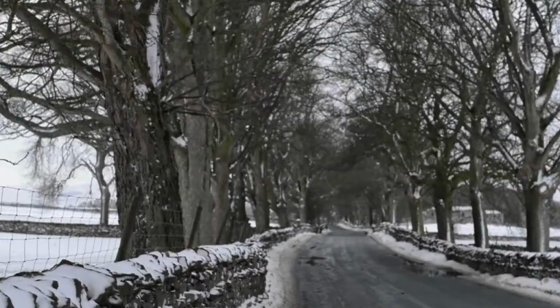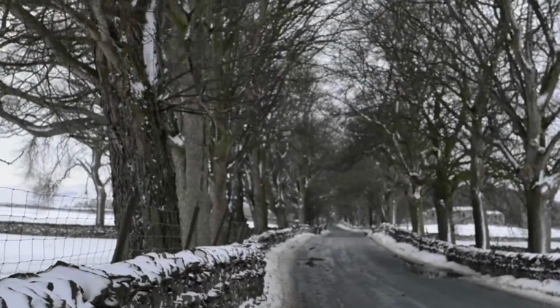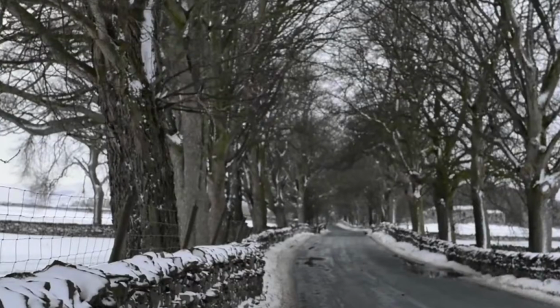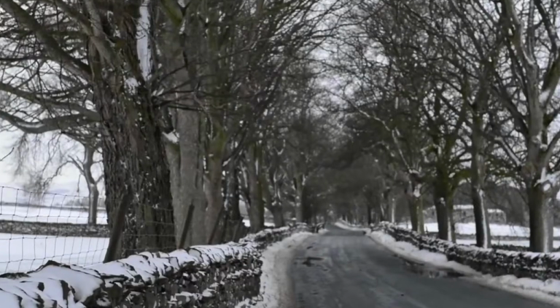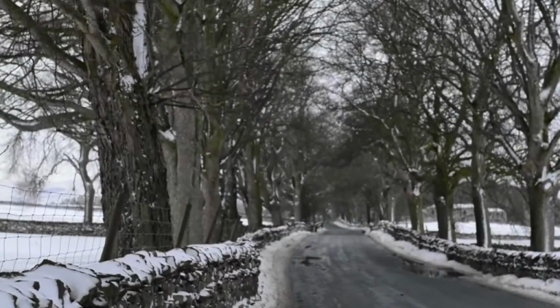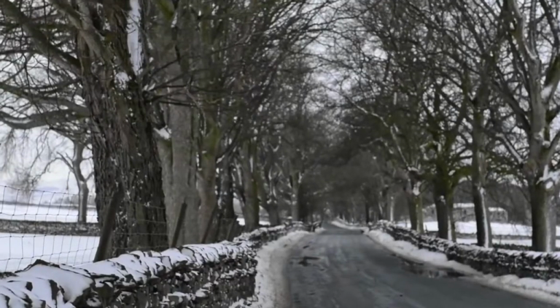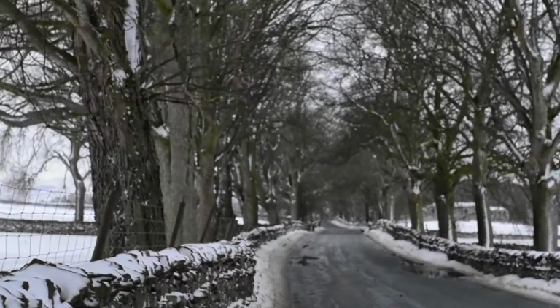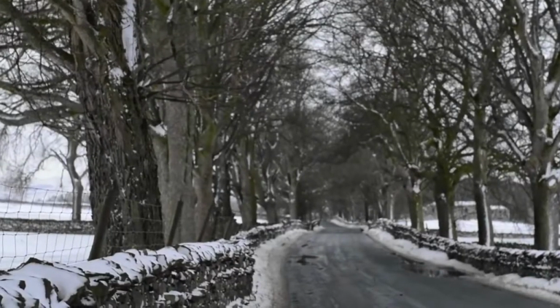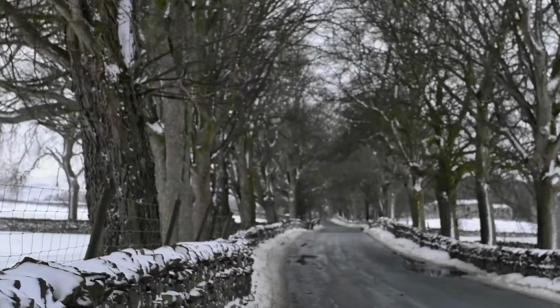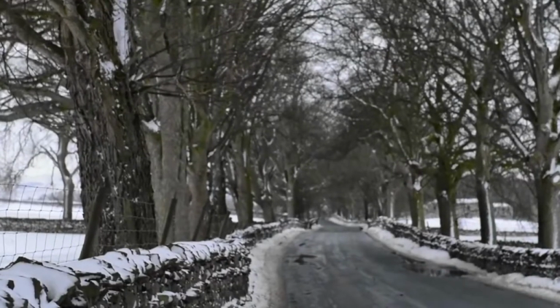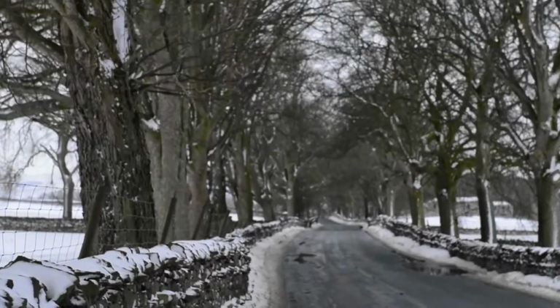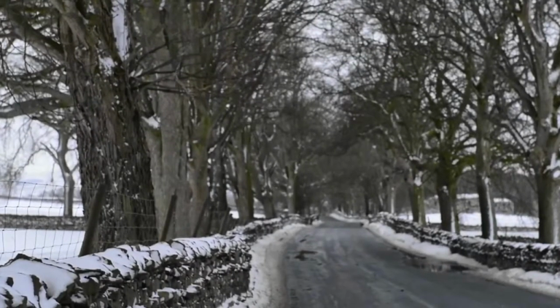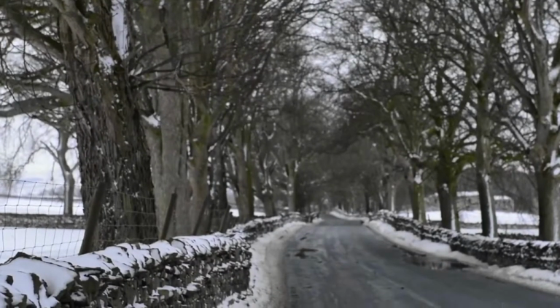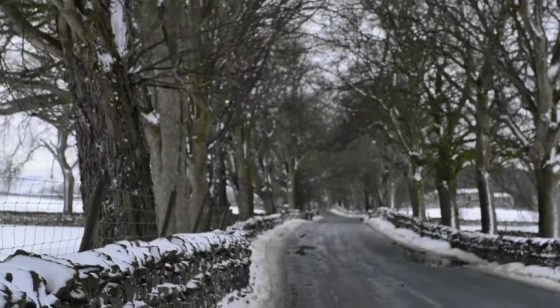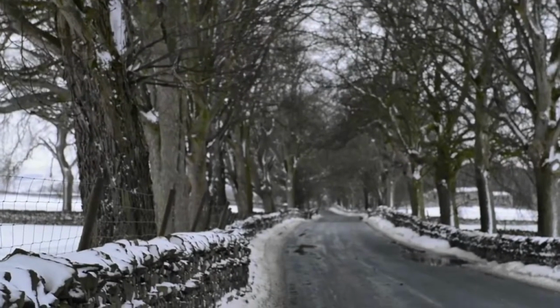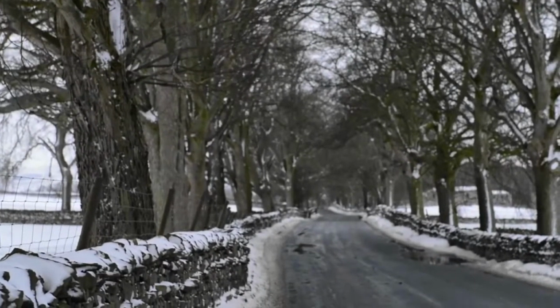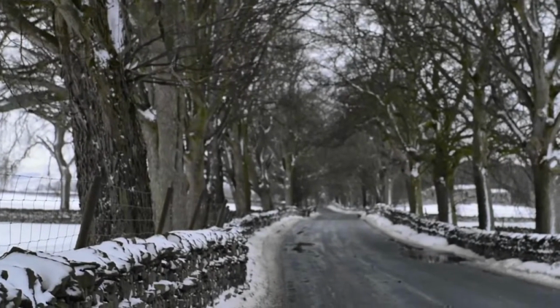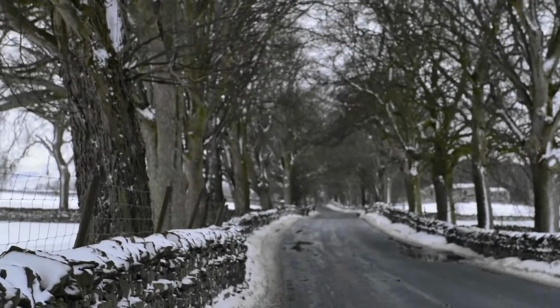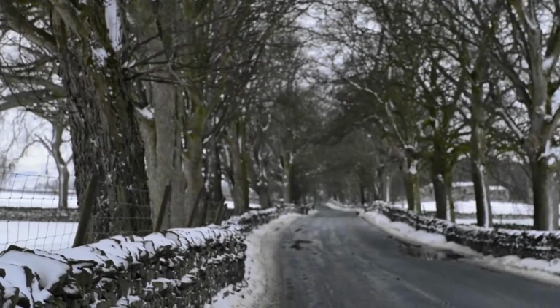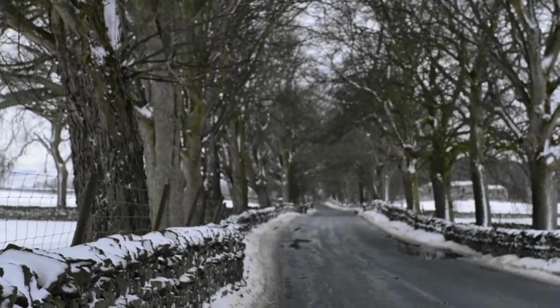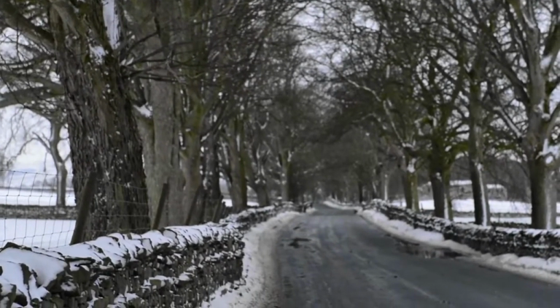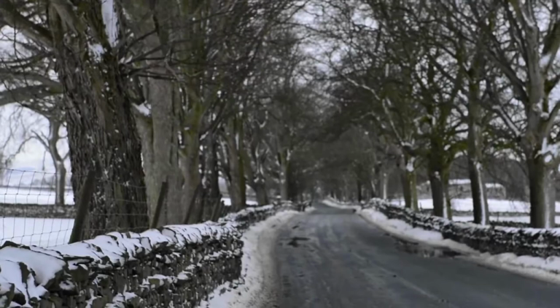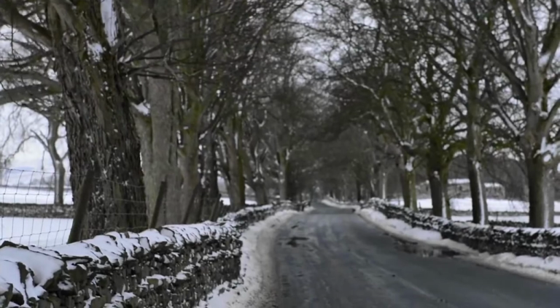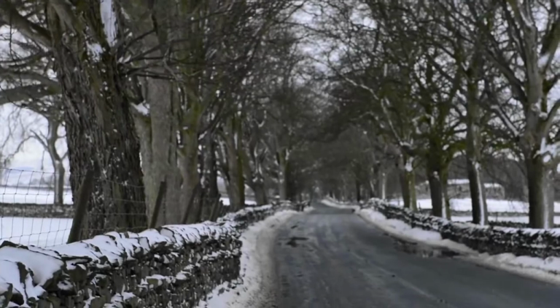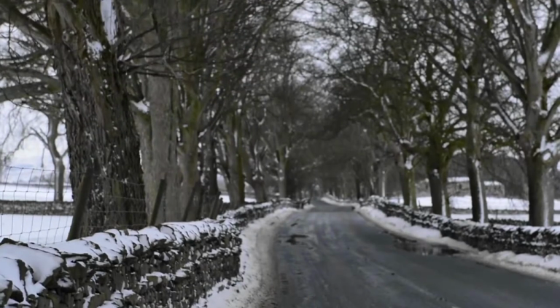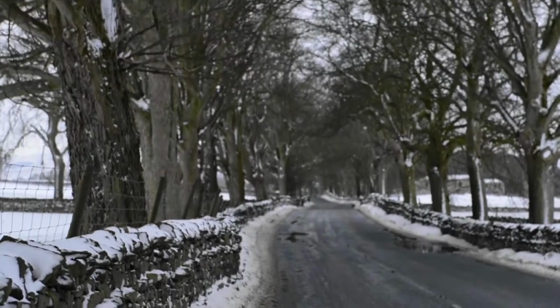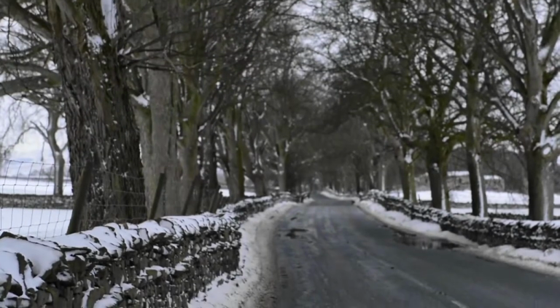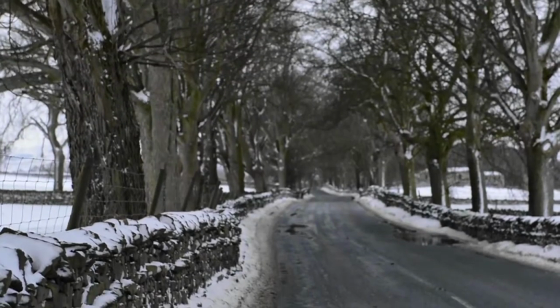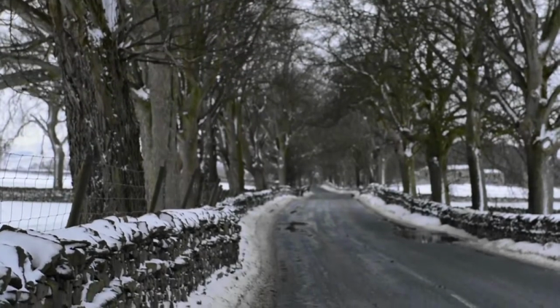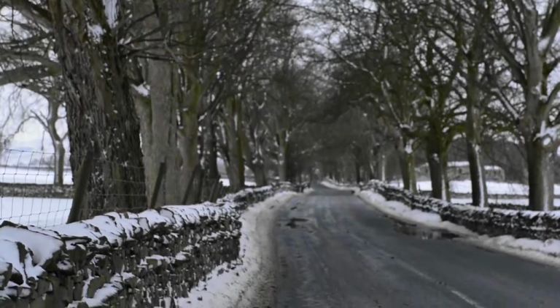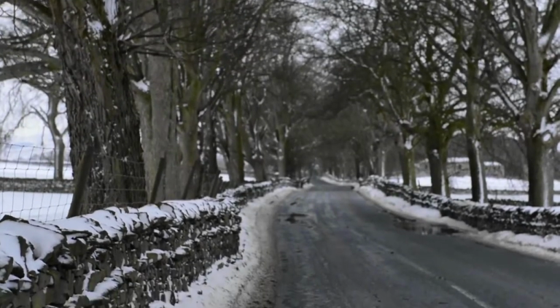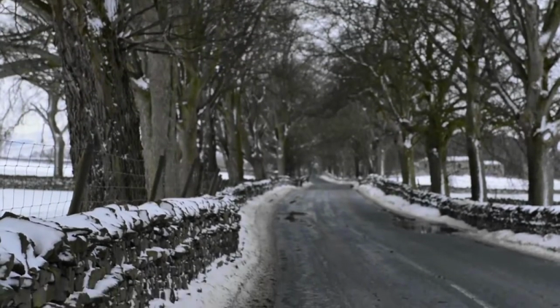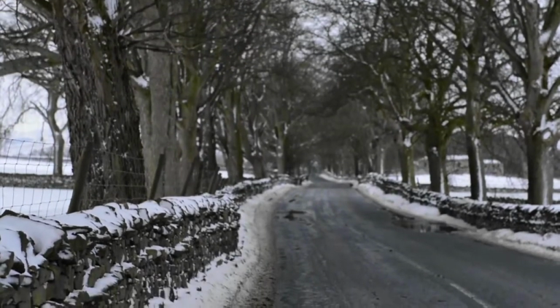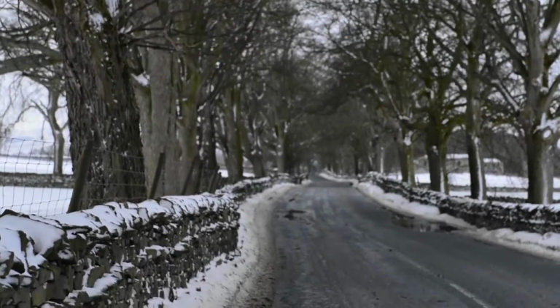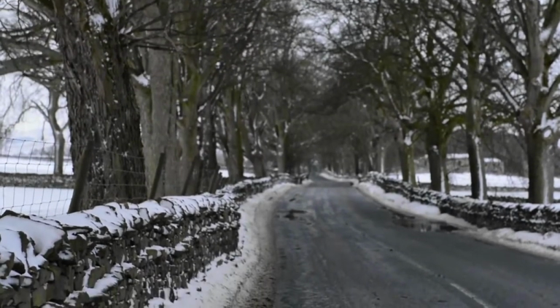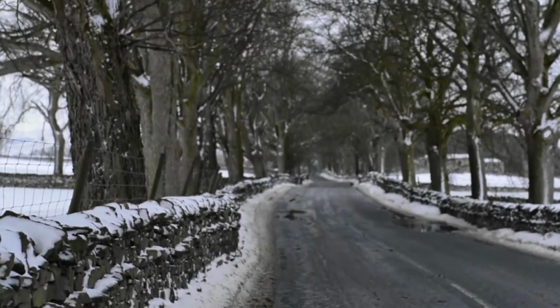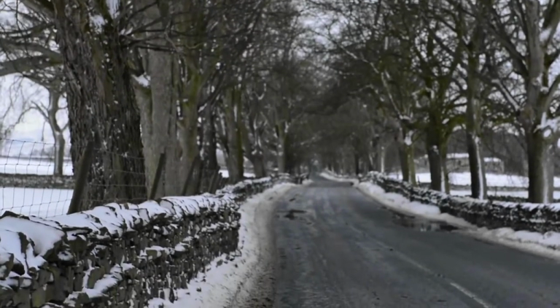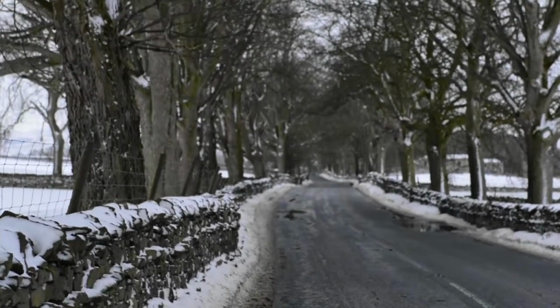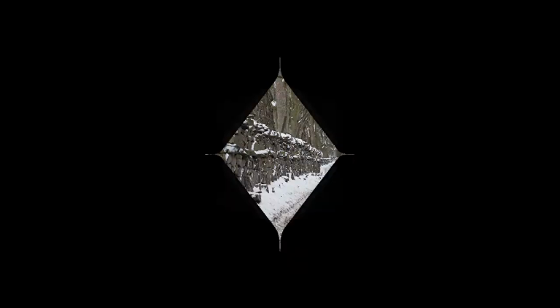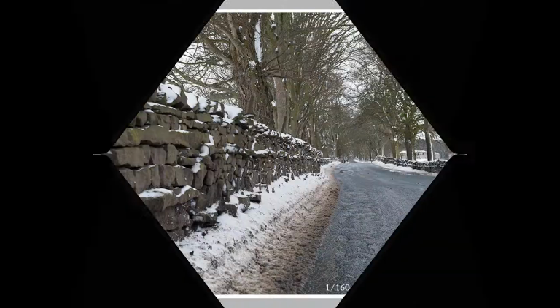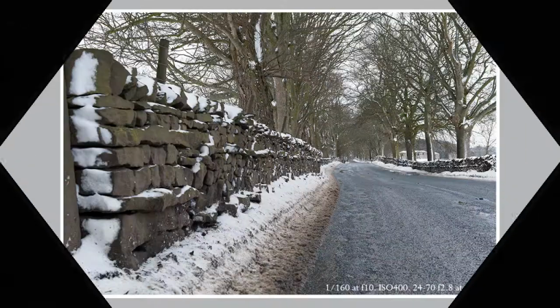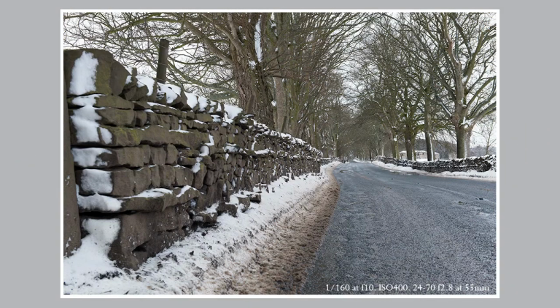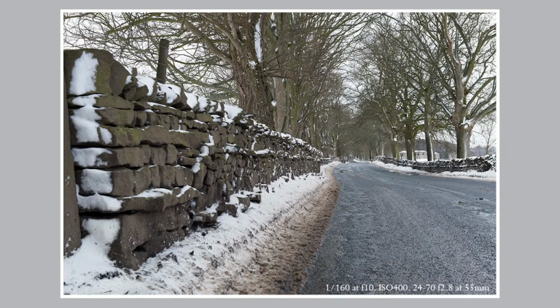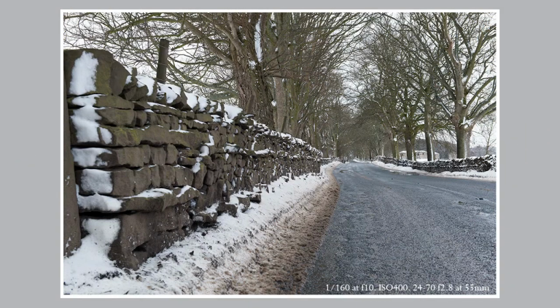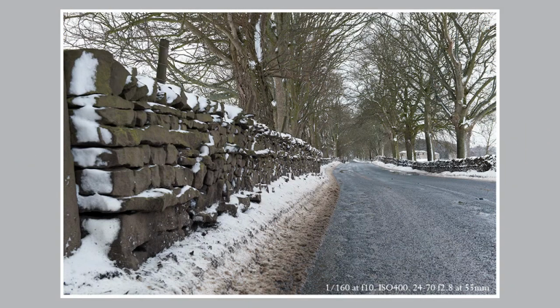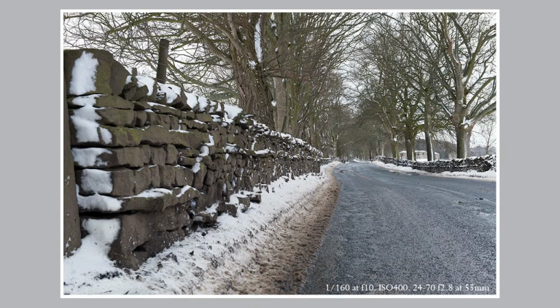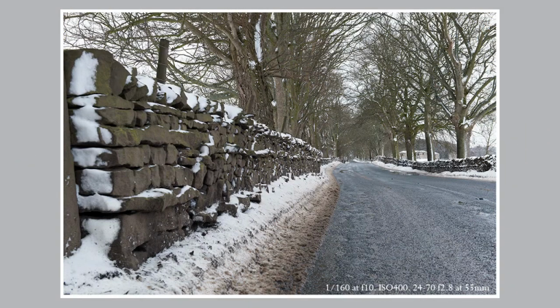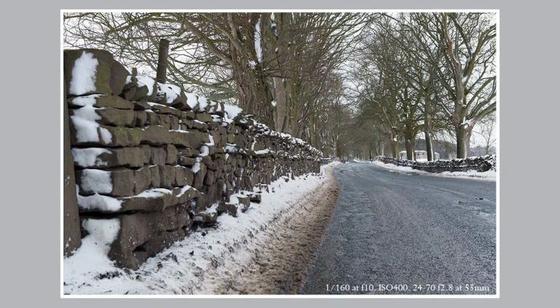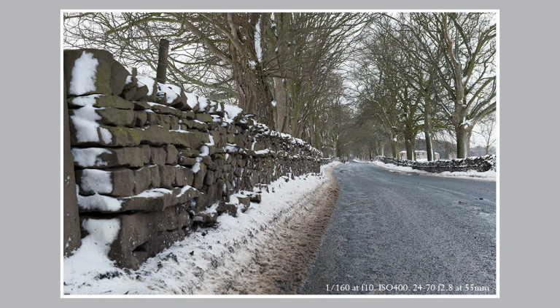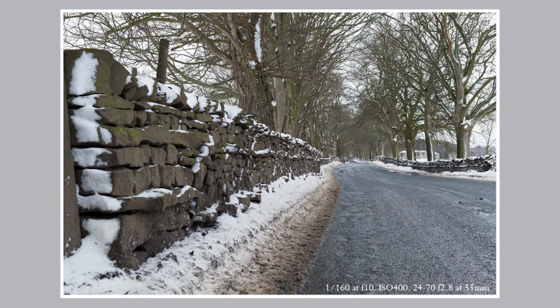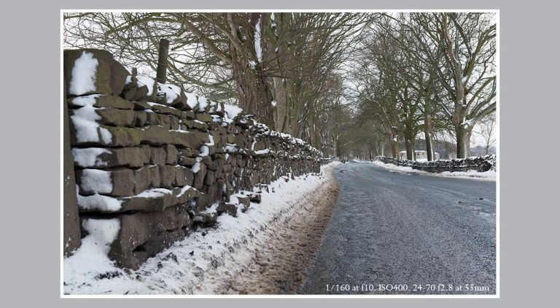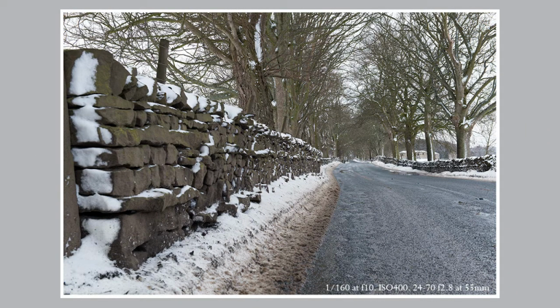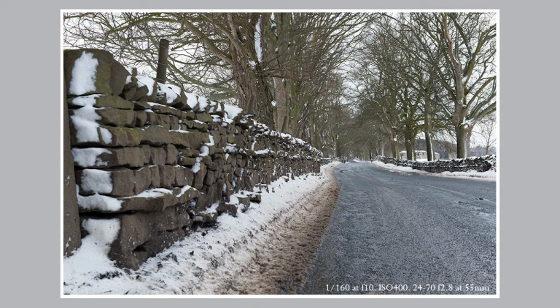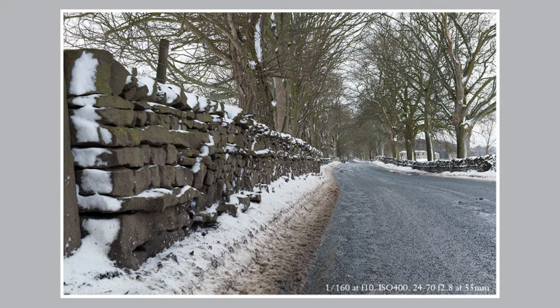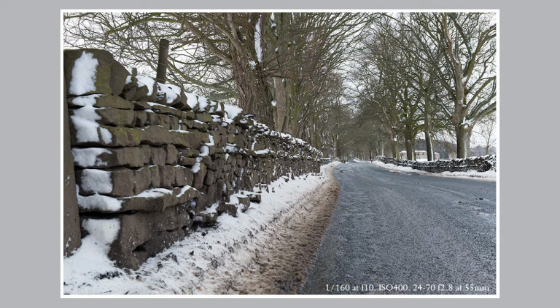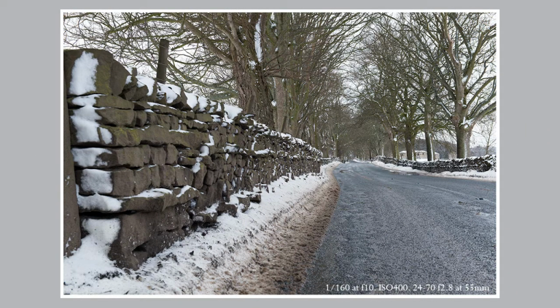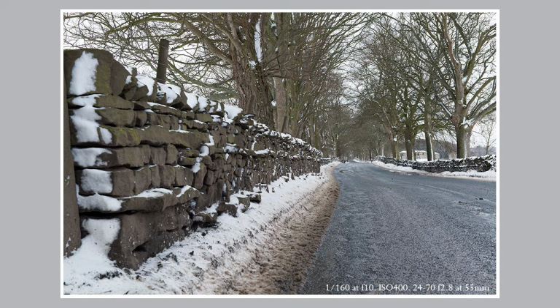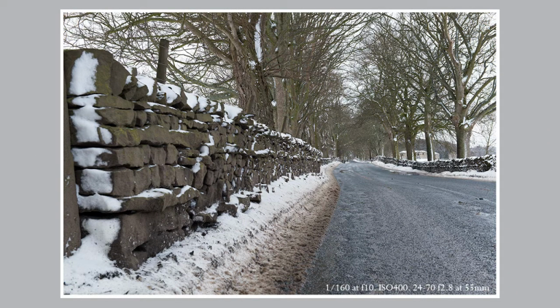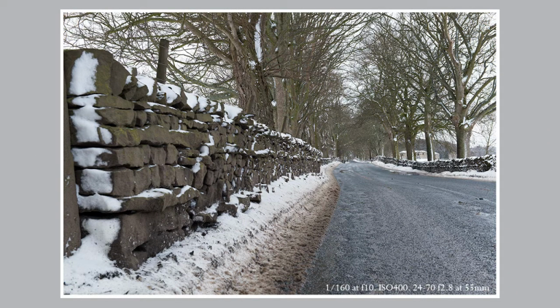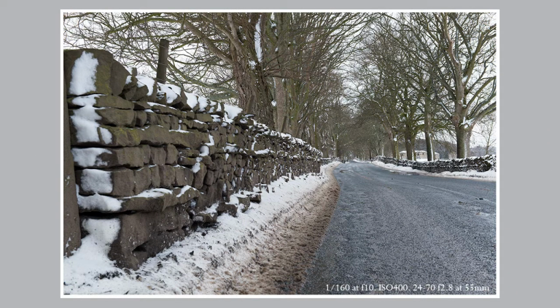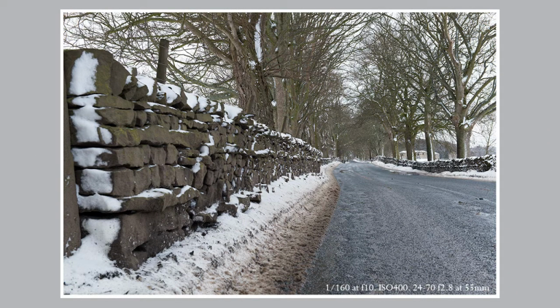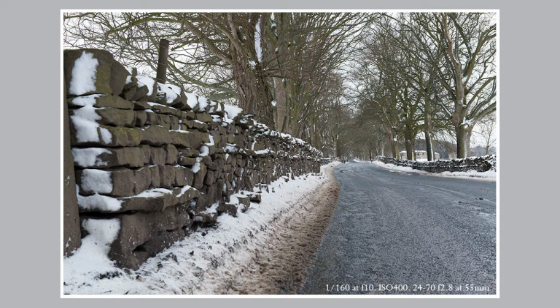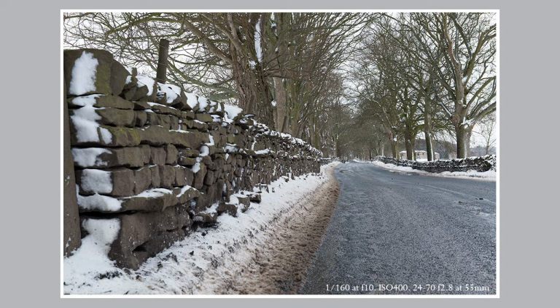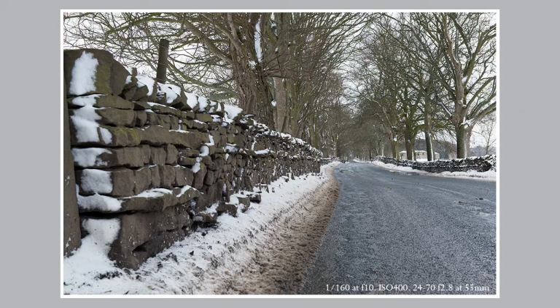This avenue of trees is an attractive feature of the road up to Oisgarth at any time of the year. It looks very different to normal in the snow.